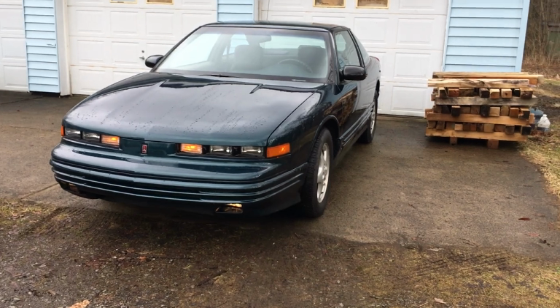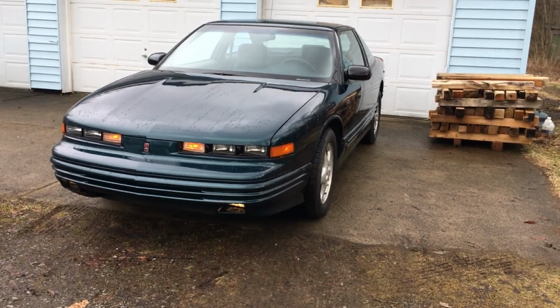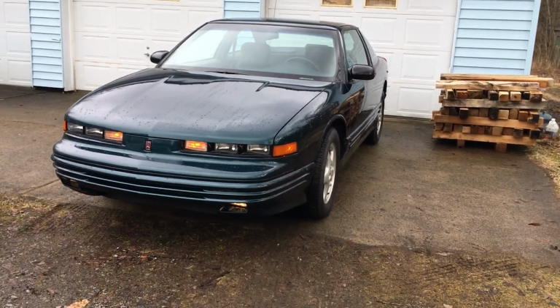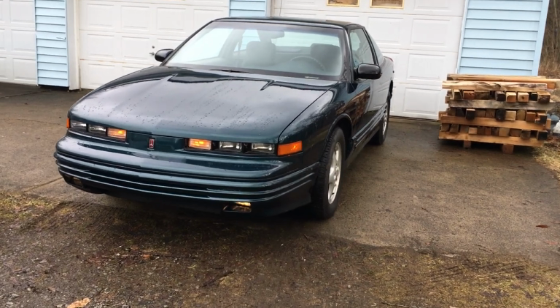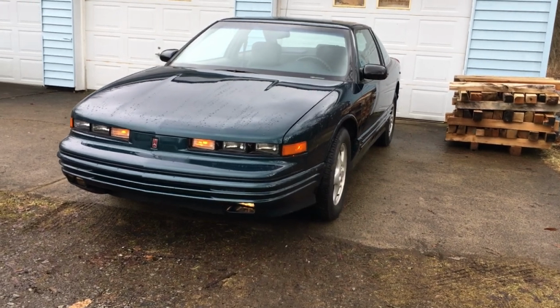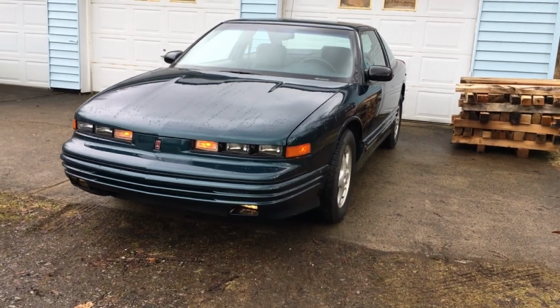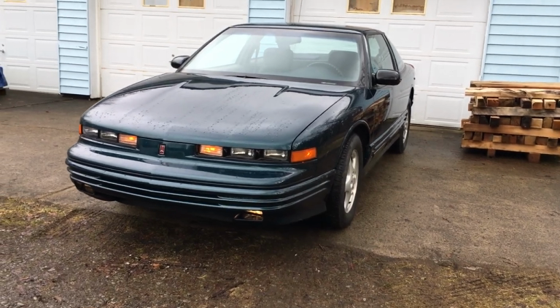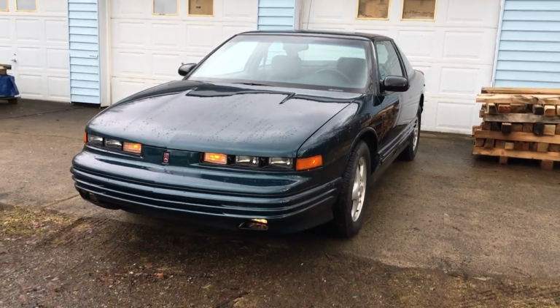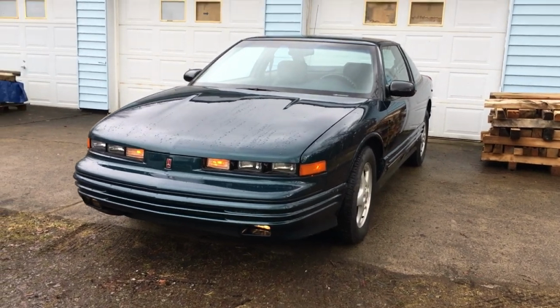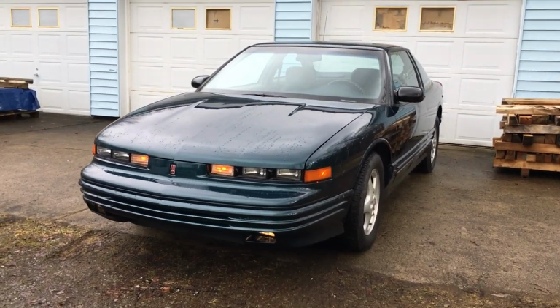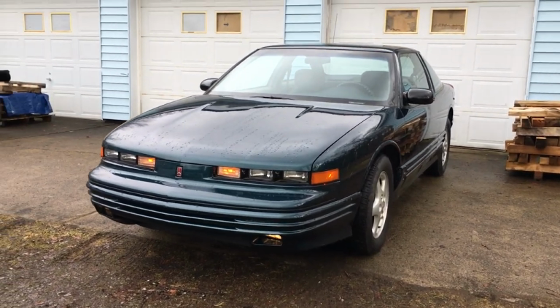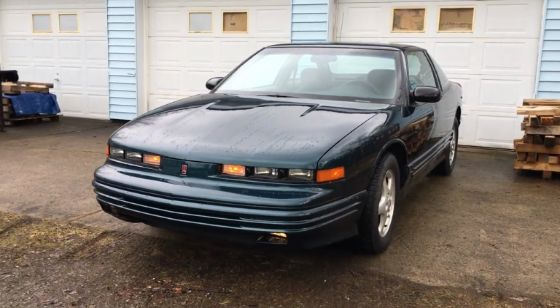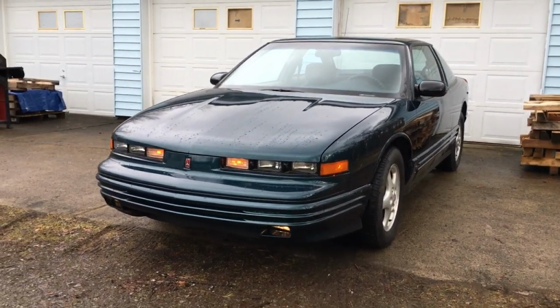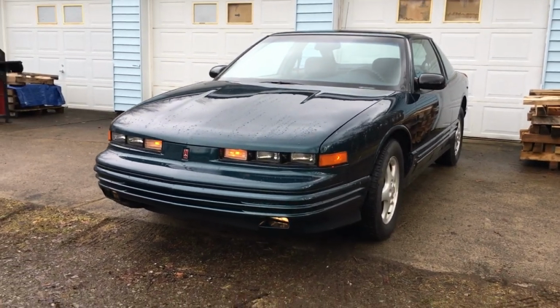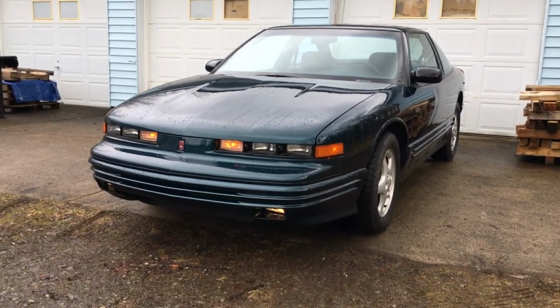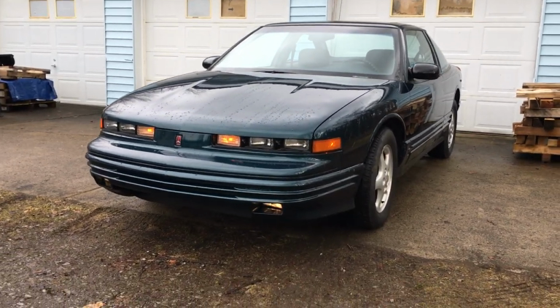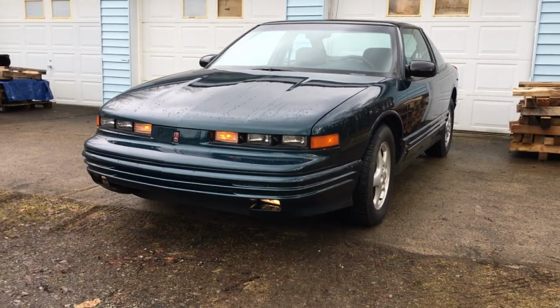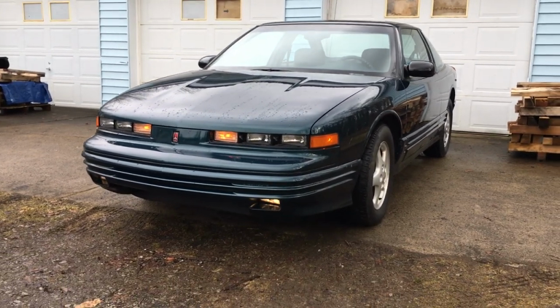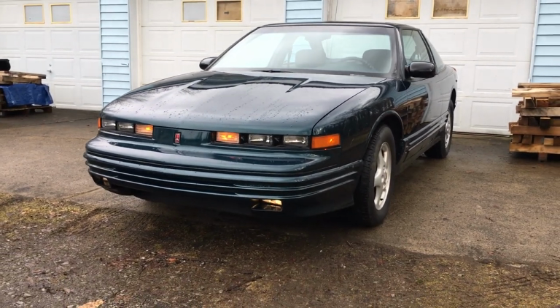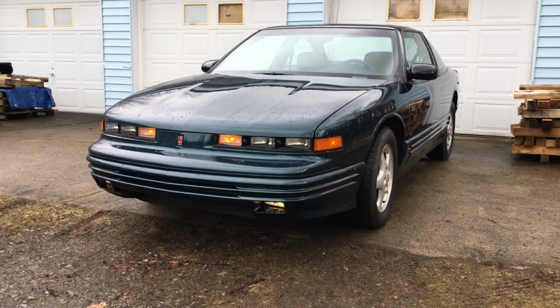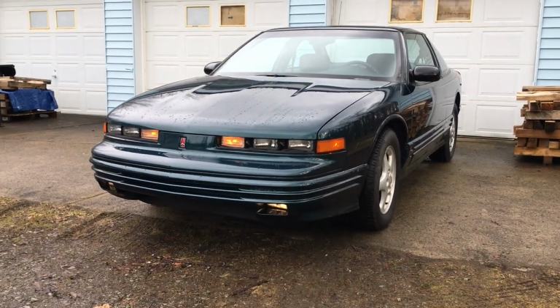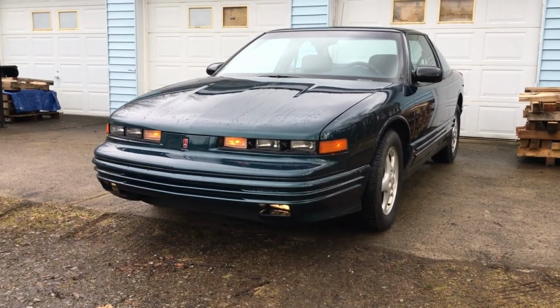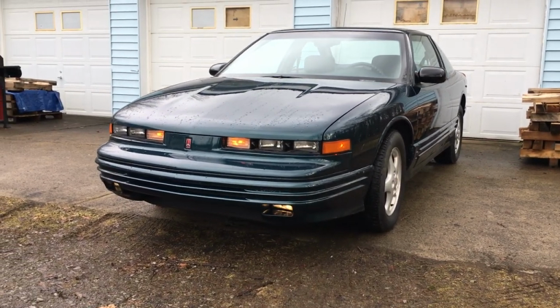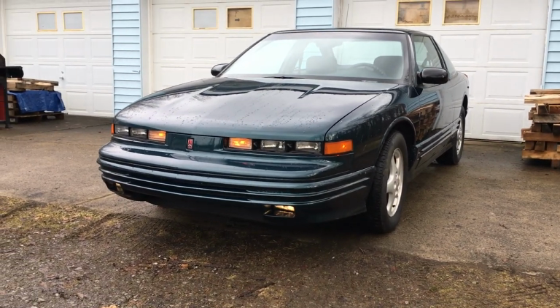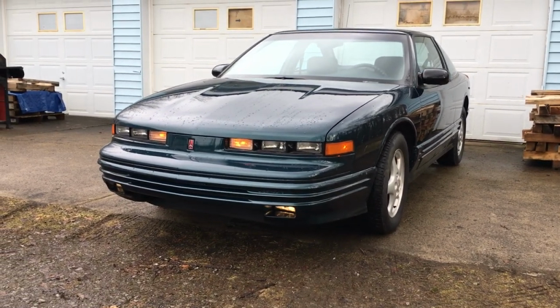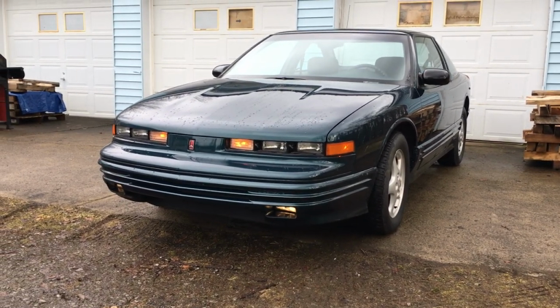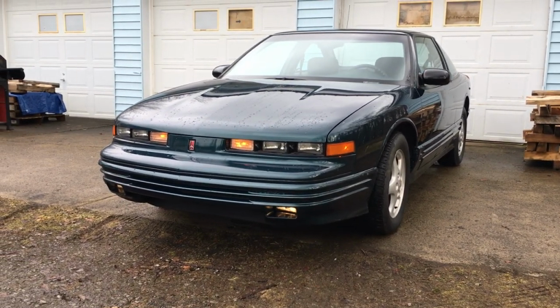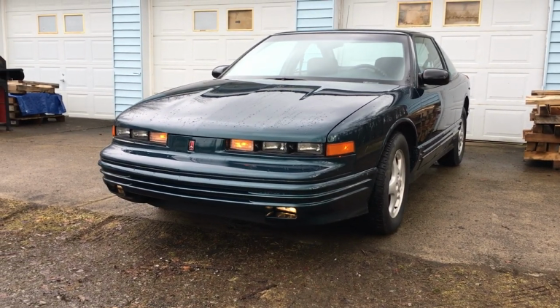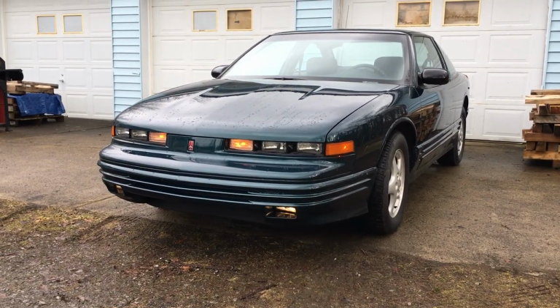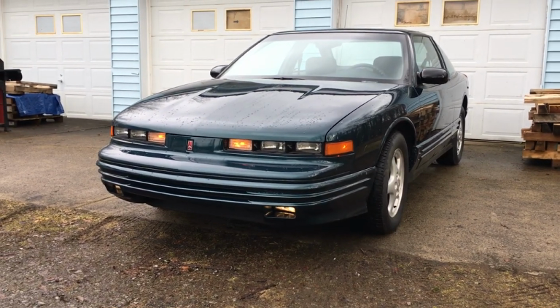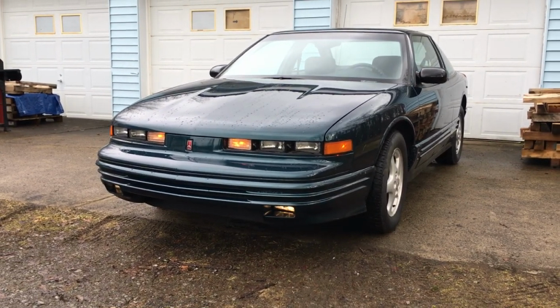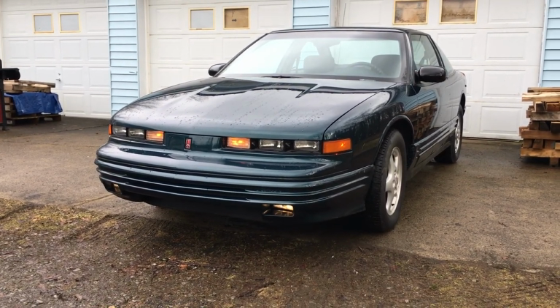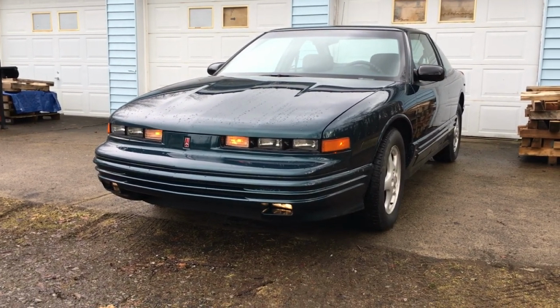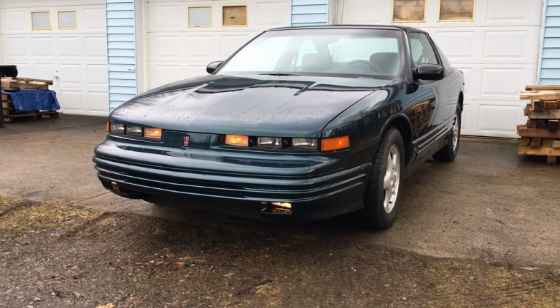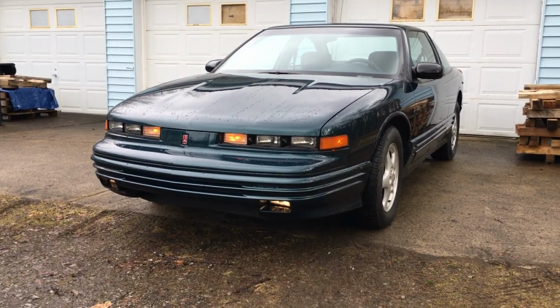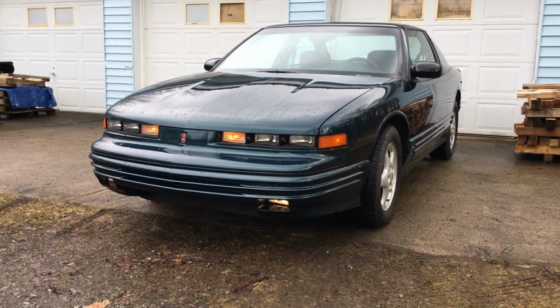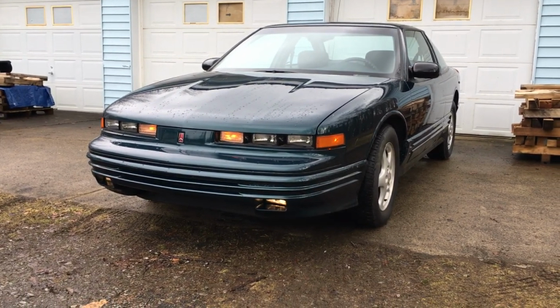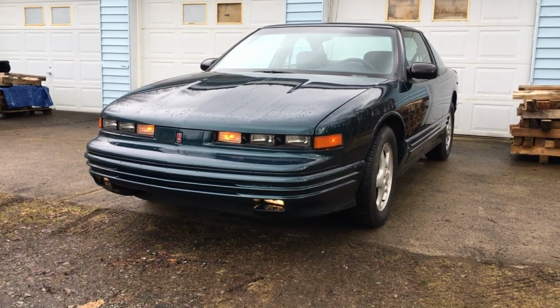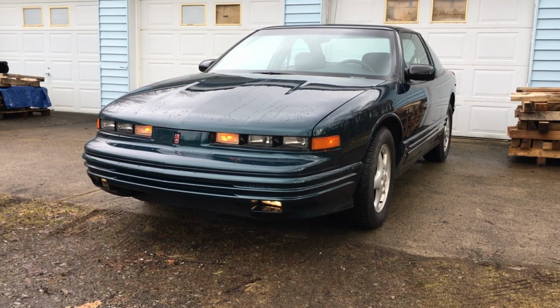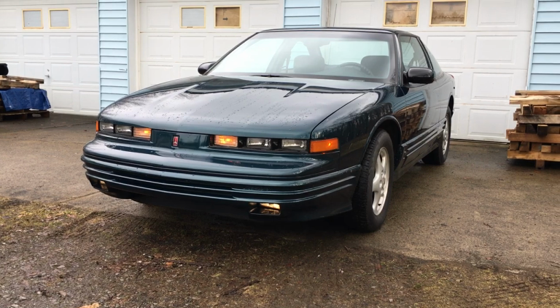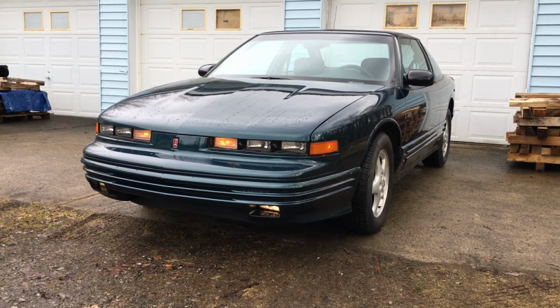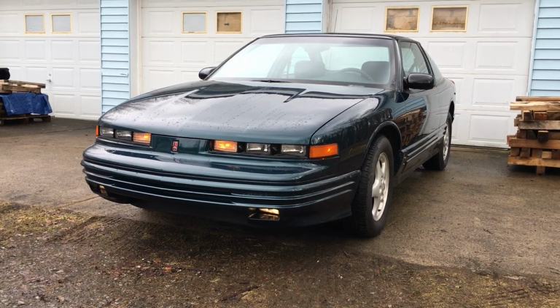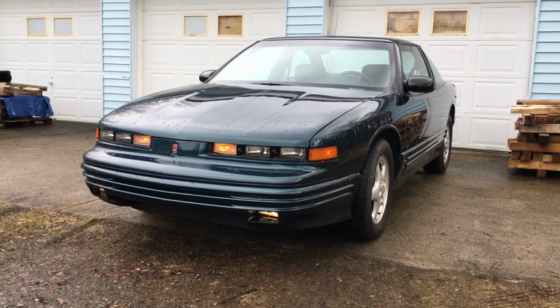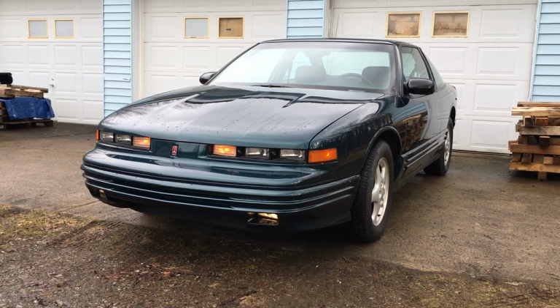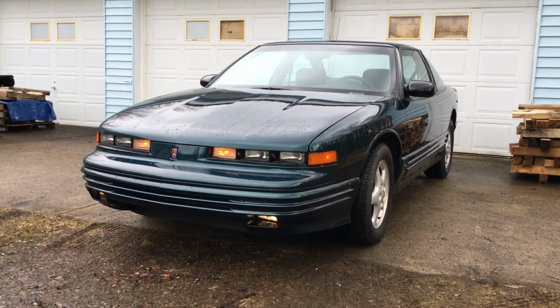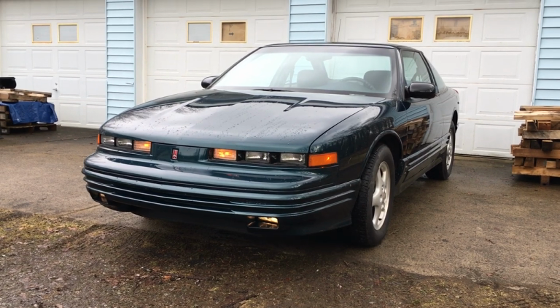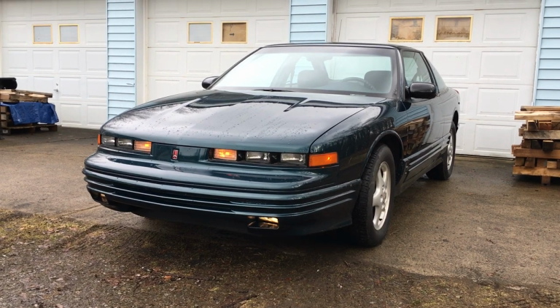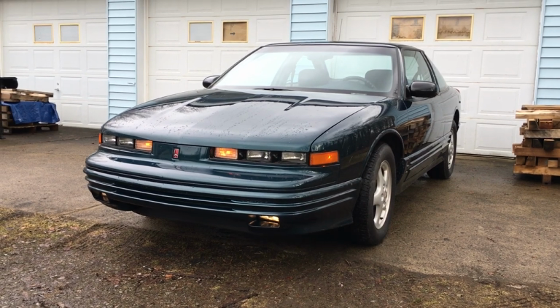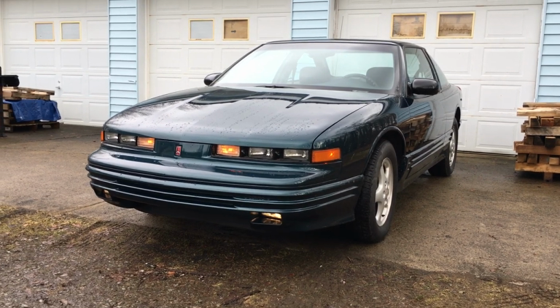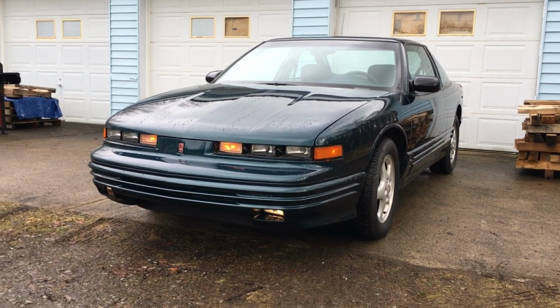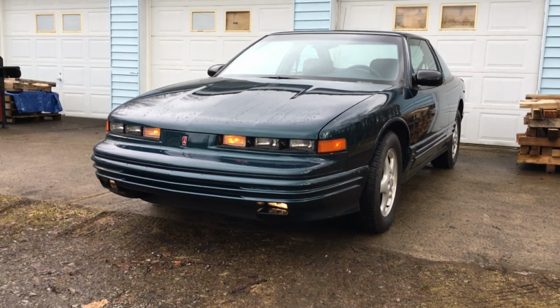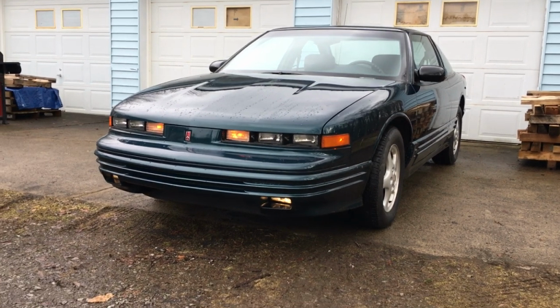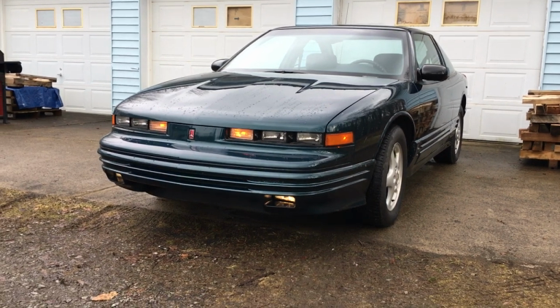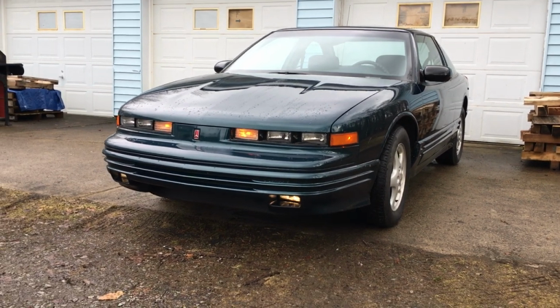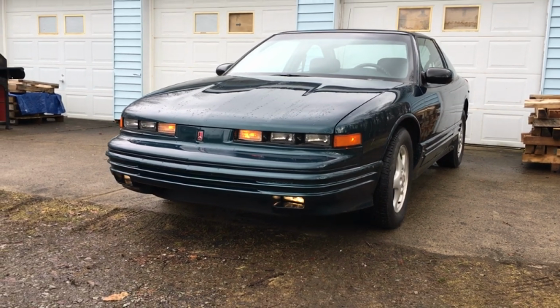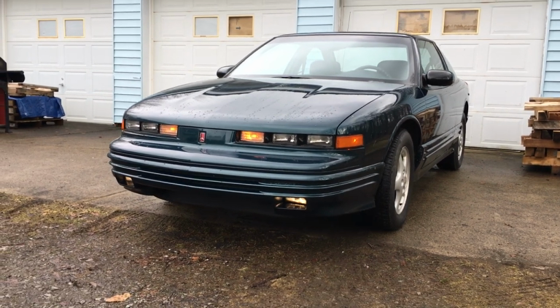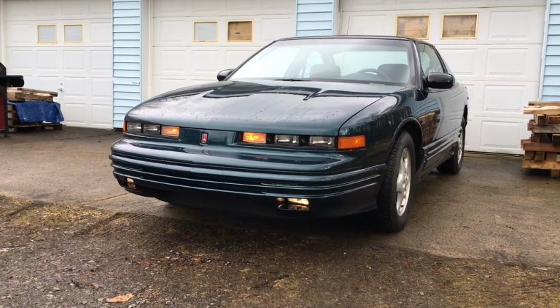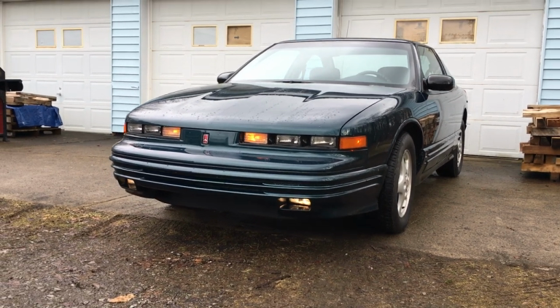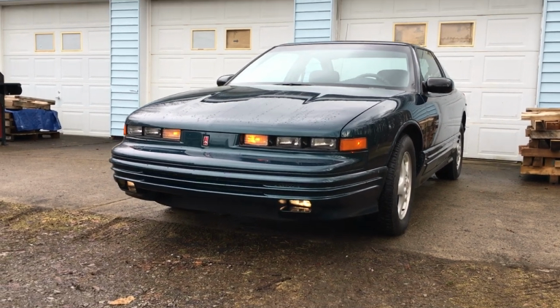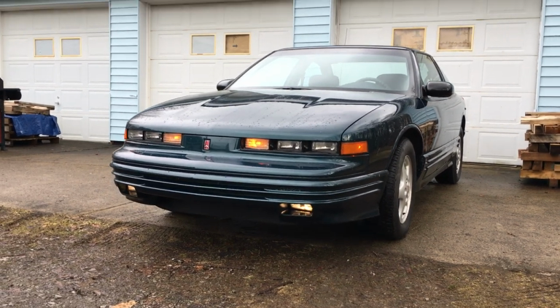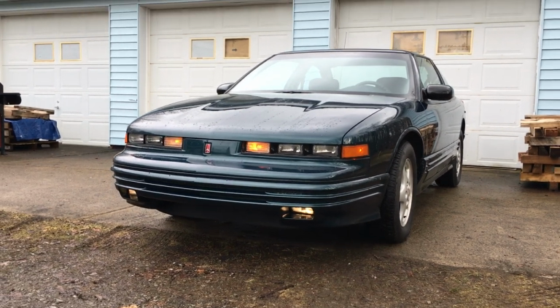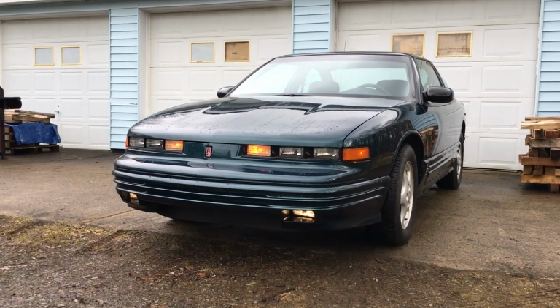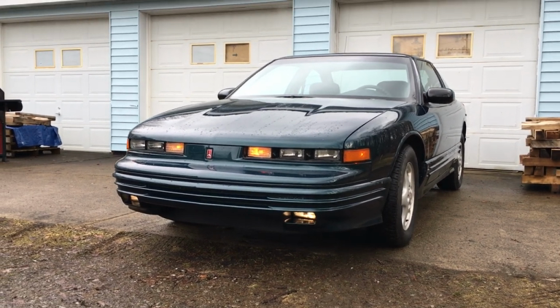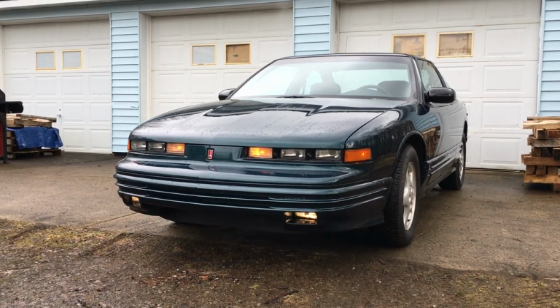All right, I've already recorded this several times and I'm trying to keep it under five minutes, but there's just so much to talk about with this cool car. So bear with me.